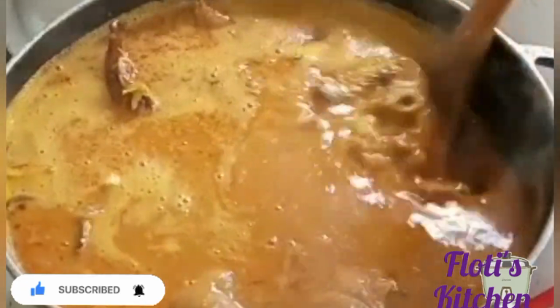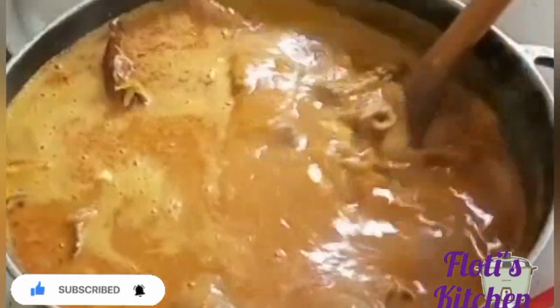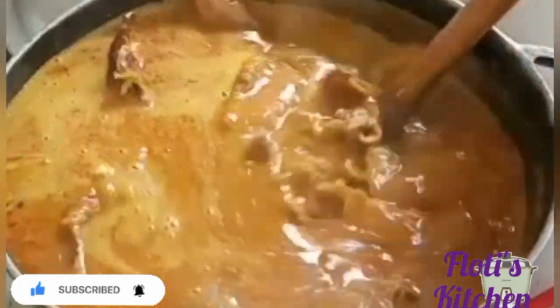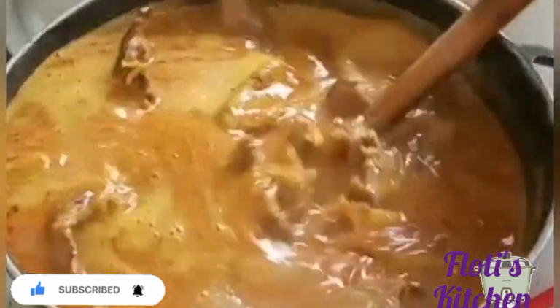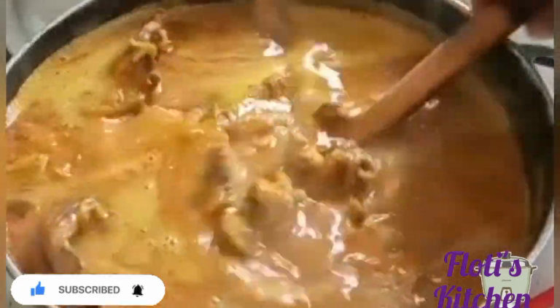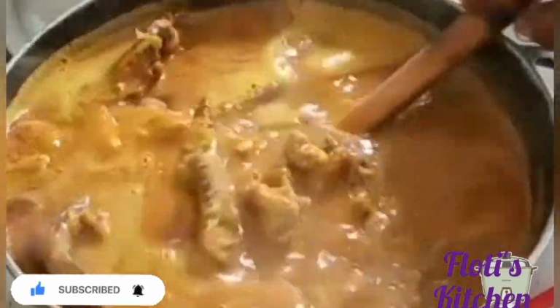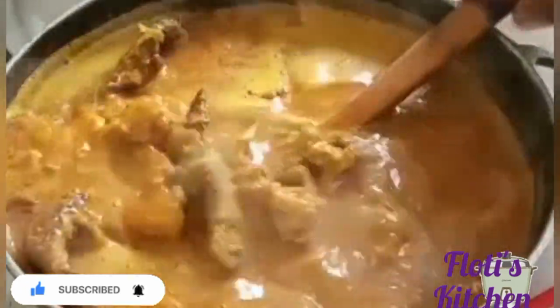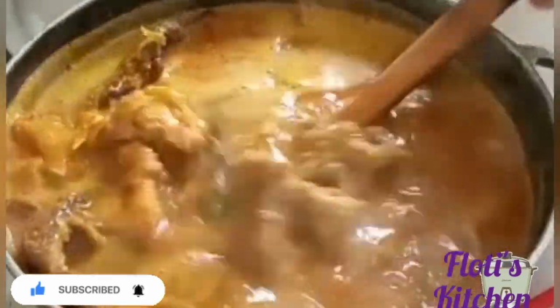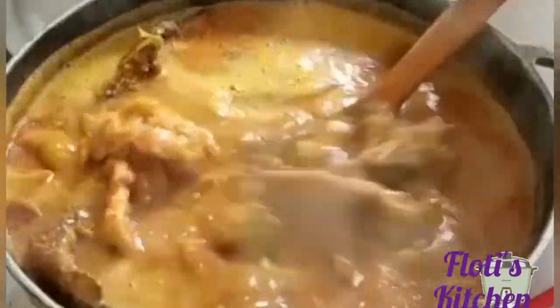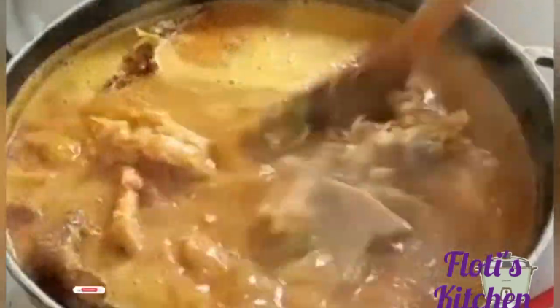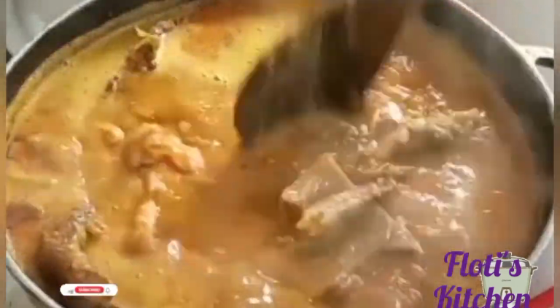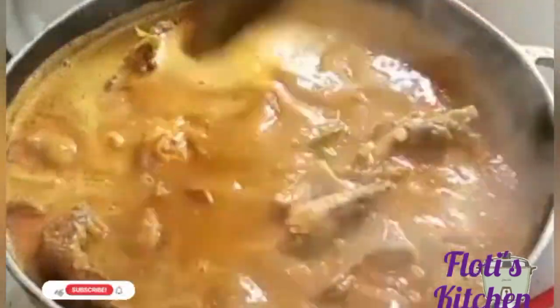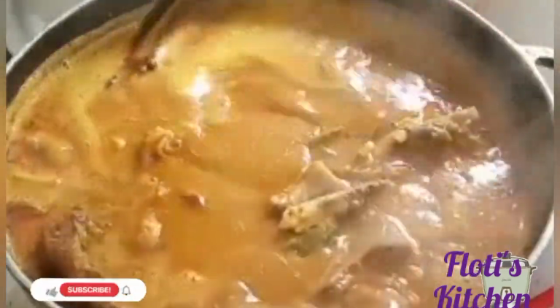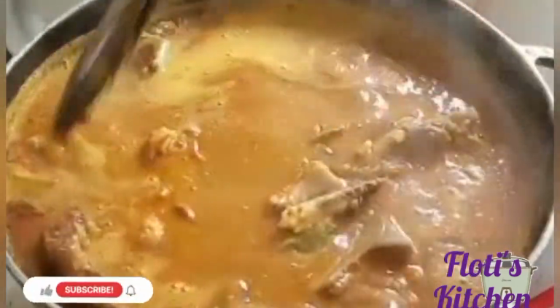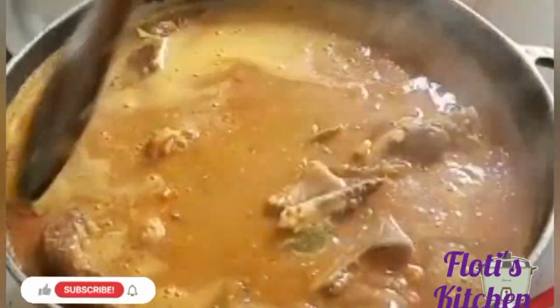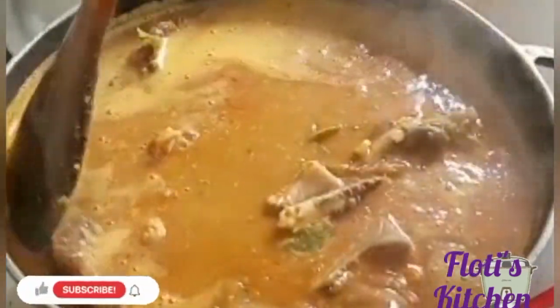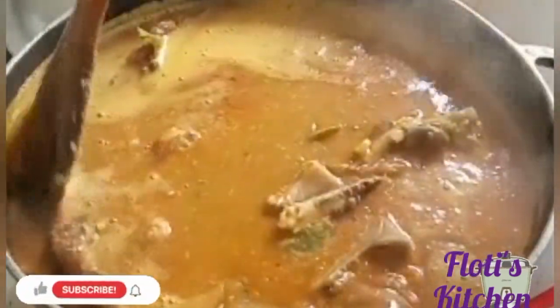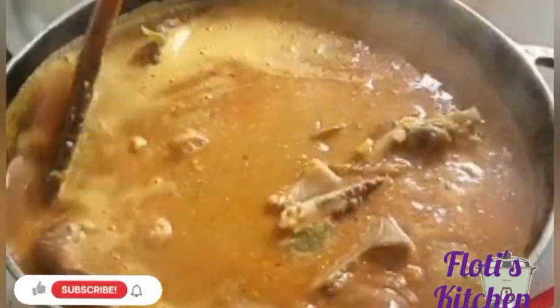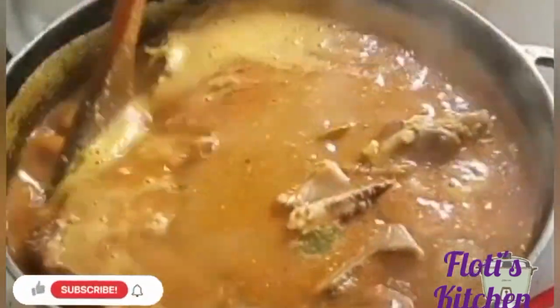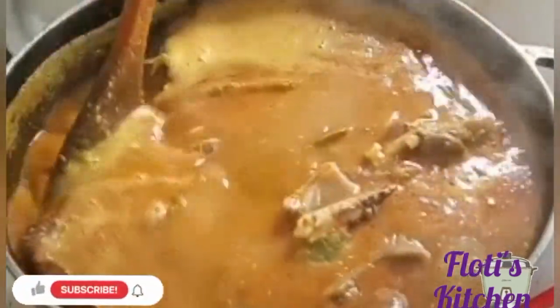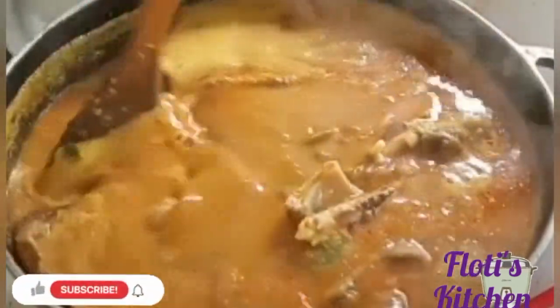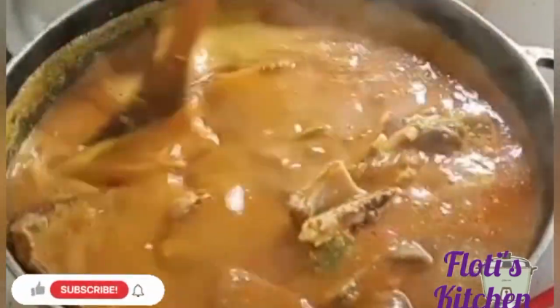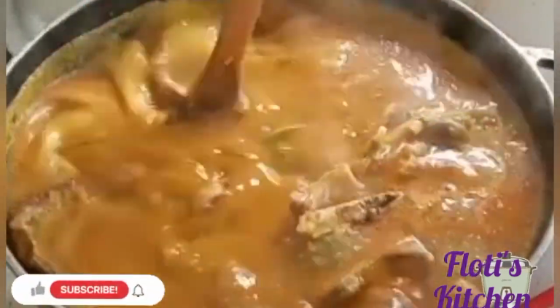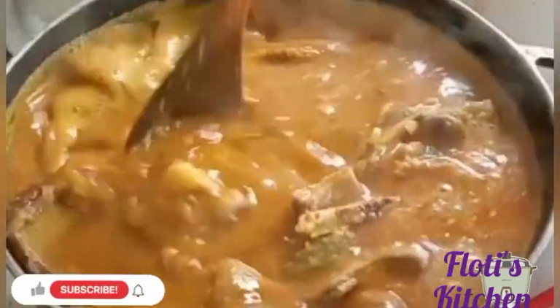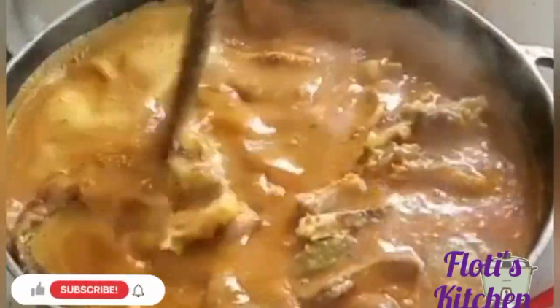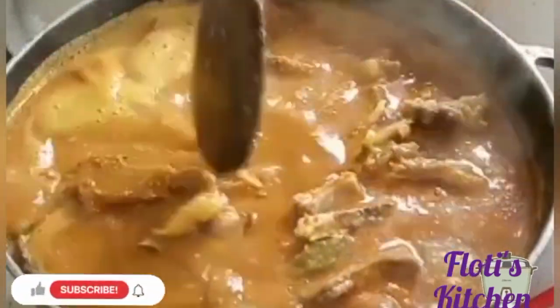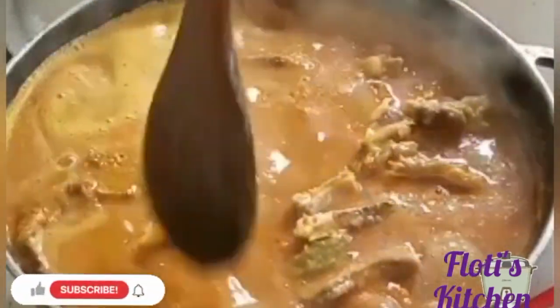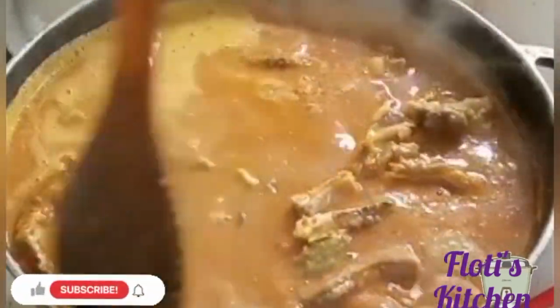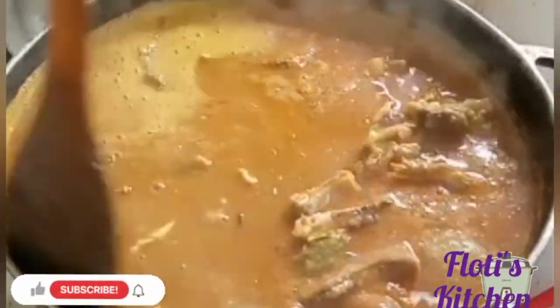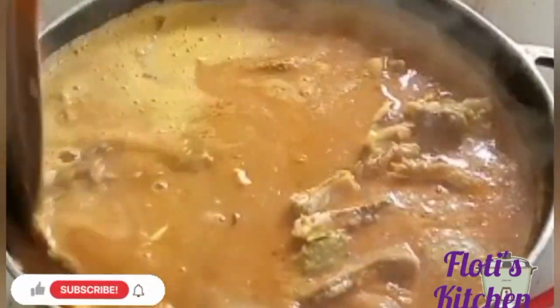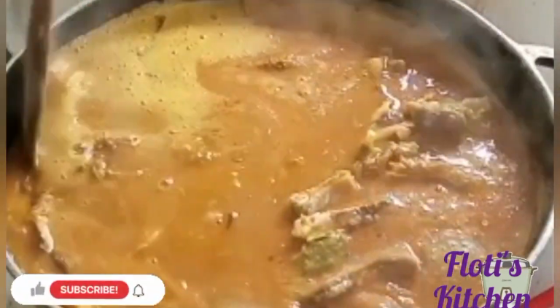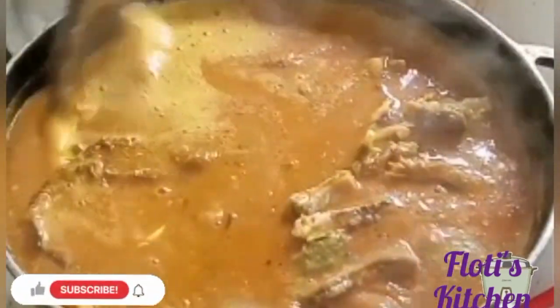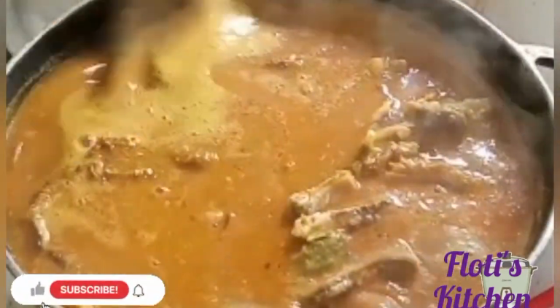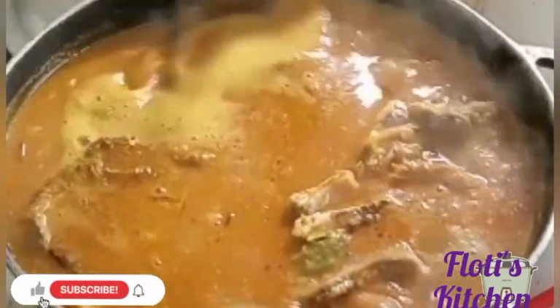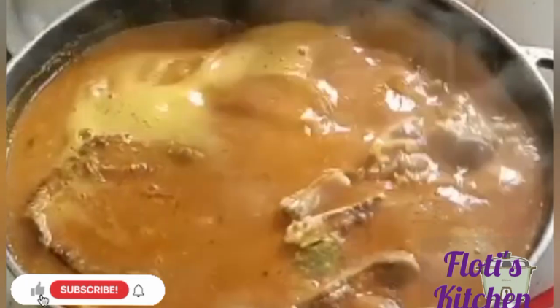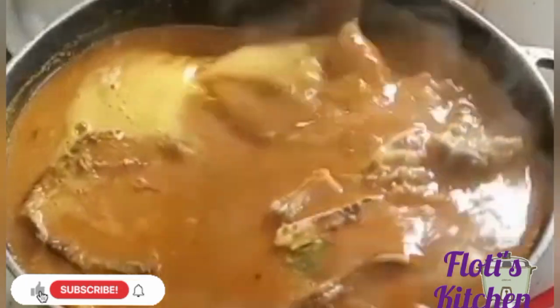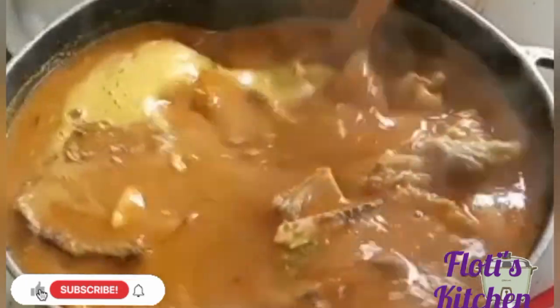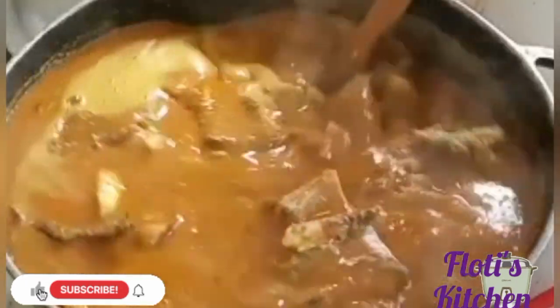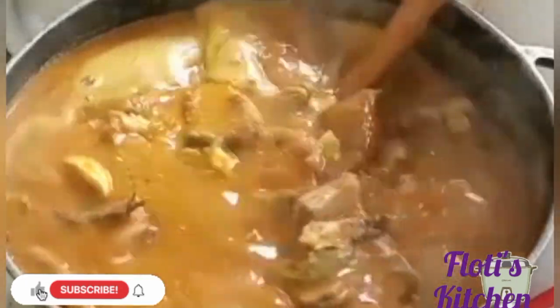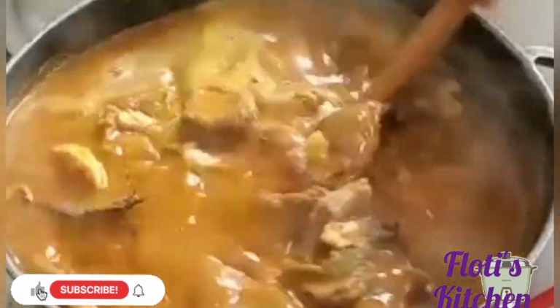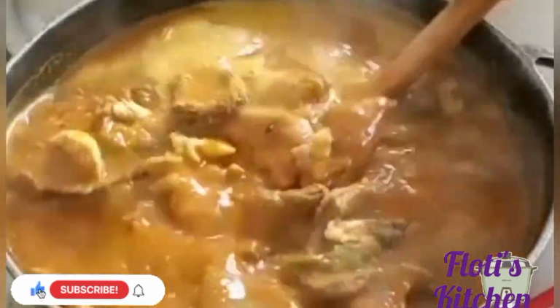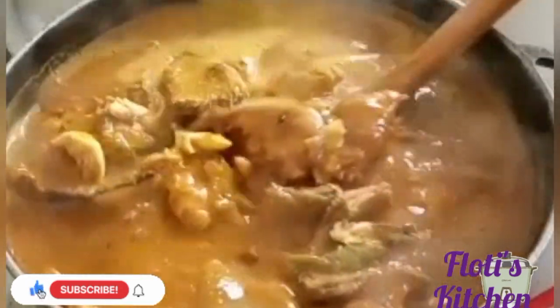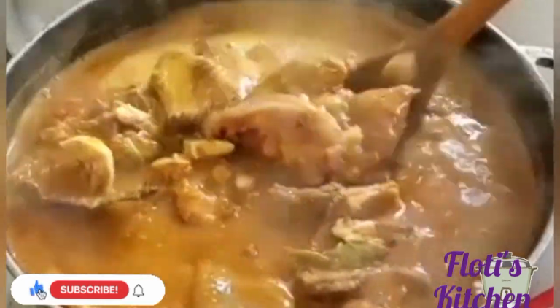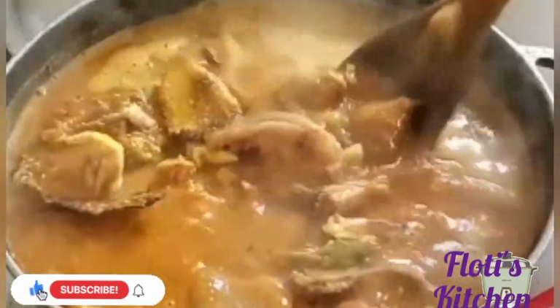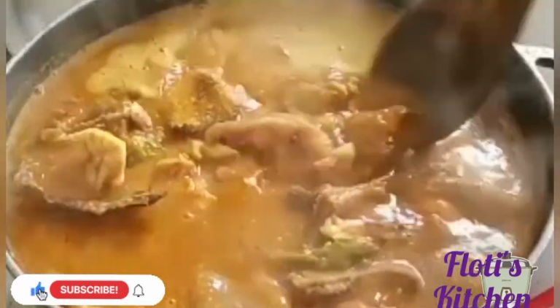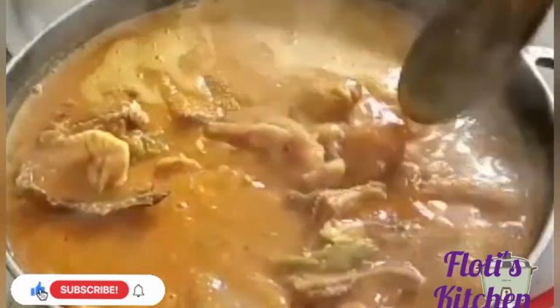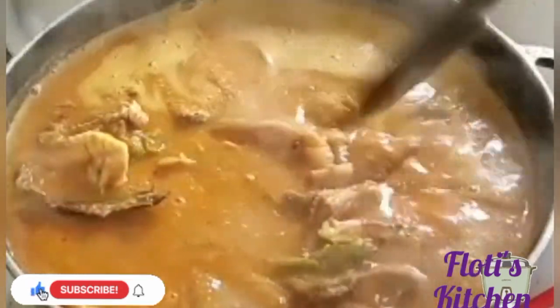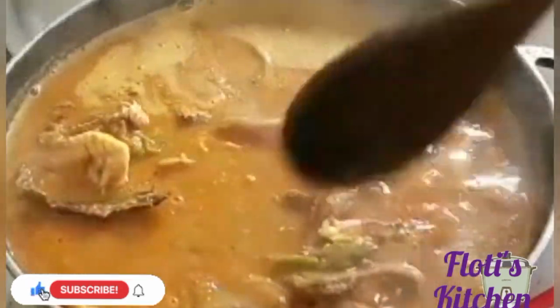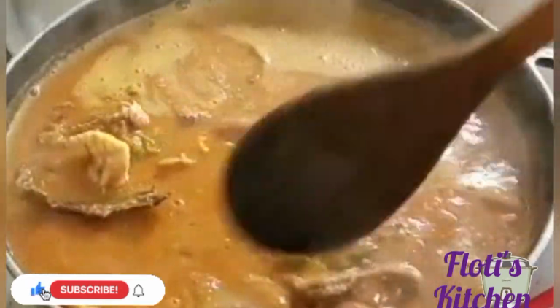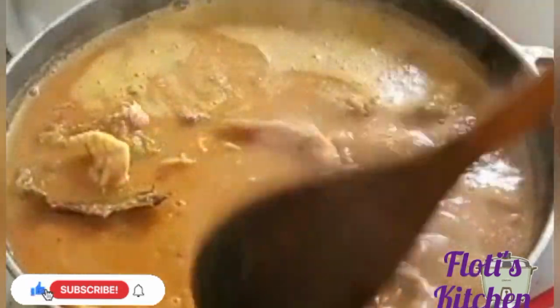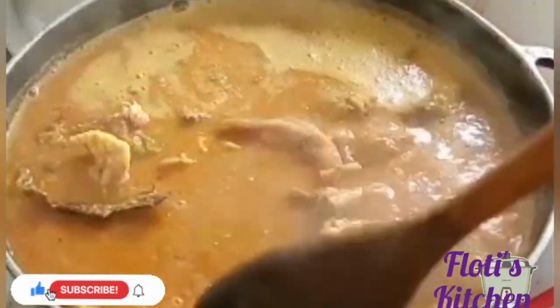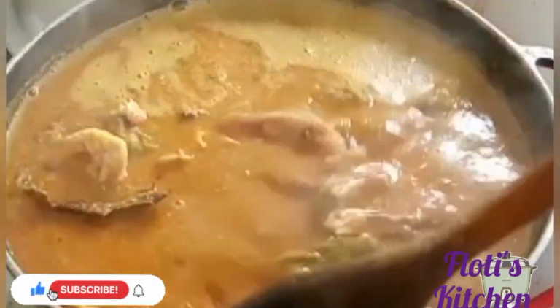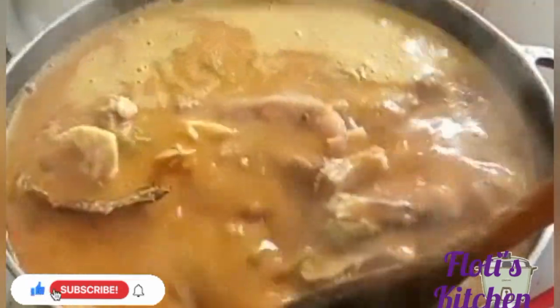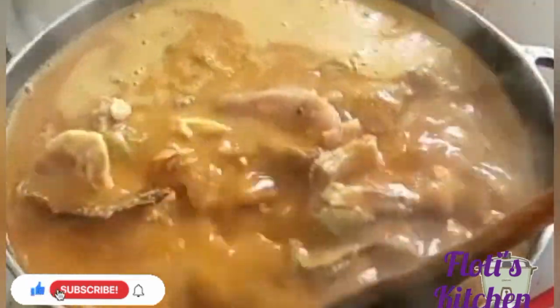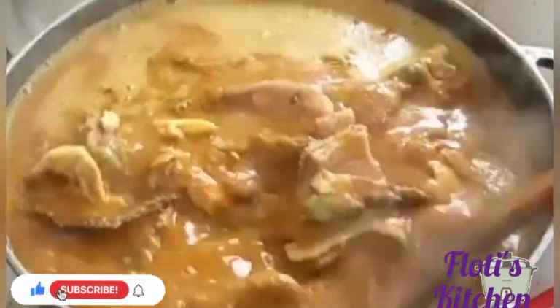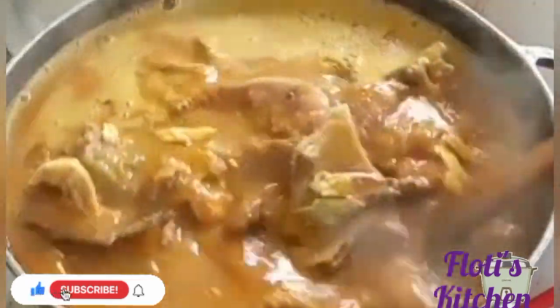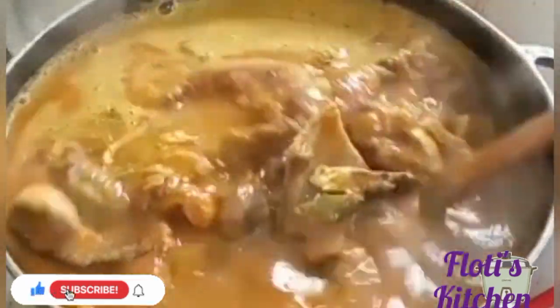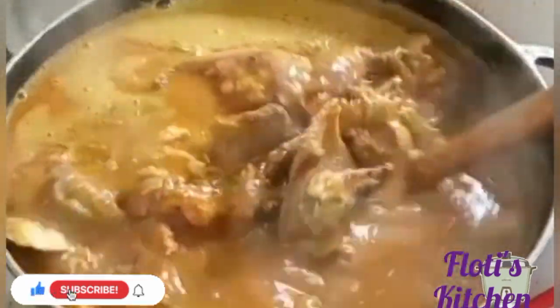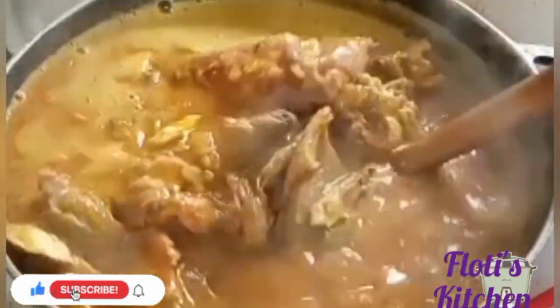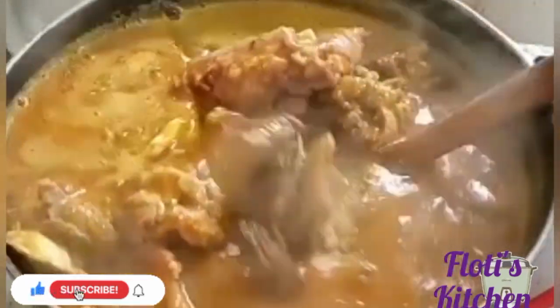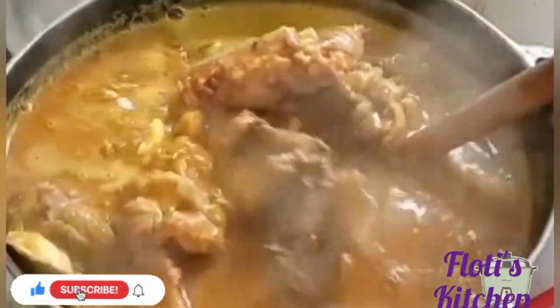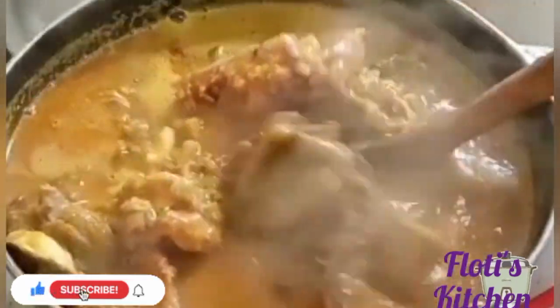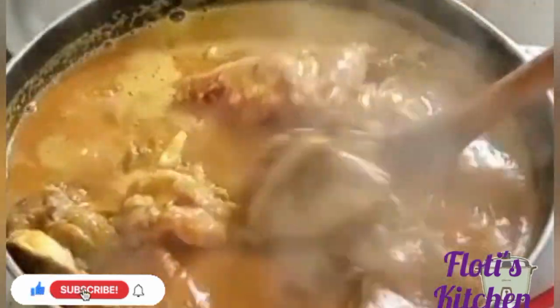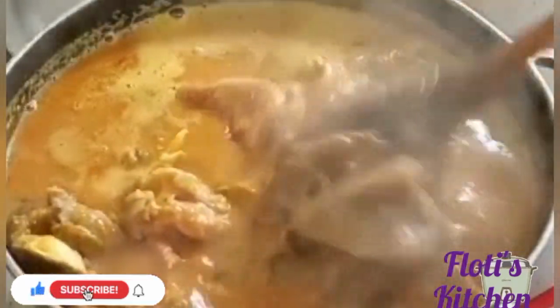So today we cook sour sour. I added my catfish which we washed earlier with salt, I added it with cowbell seasoning and all the meat, added ghee, green fish, and palm oil.